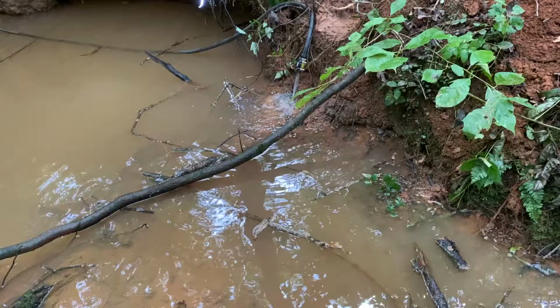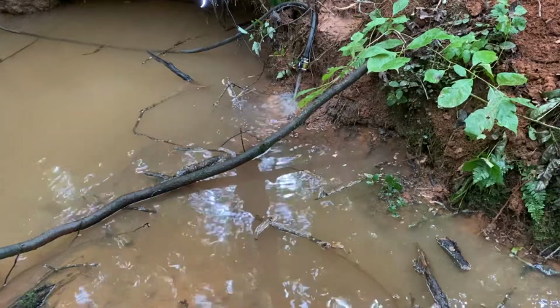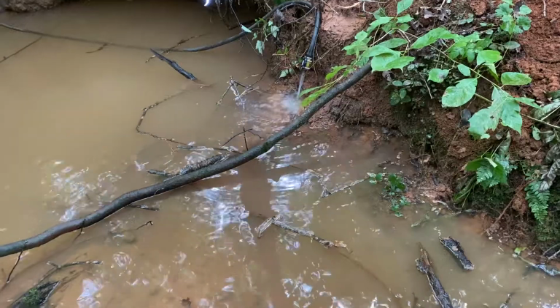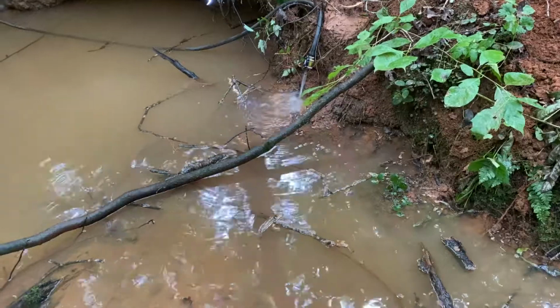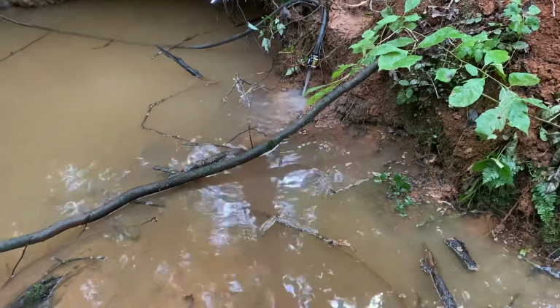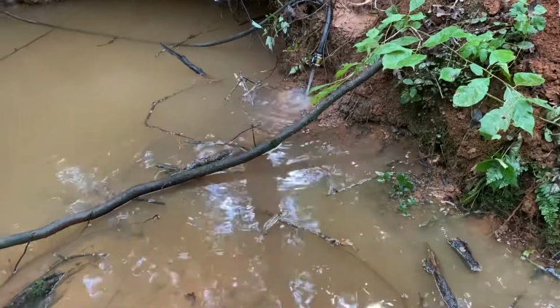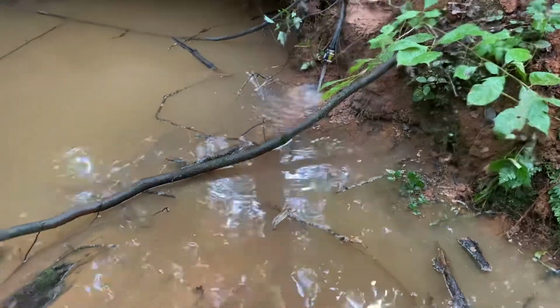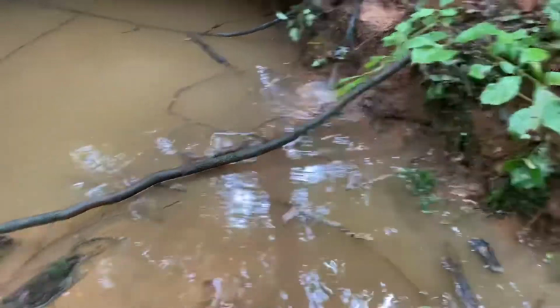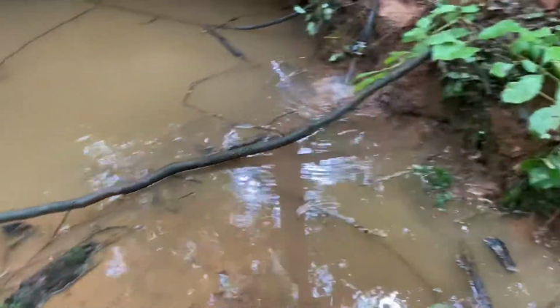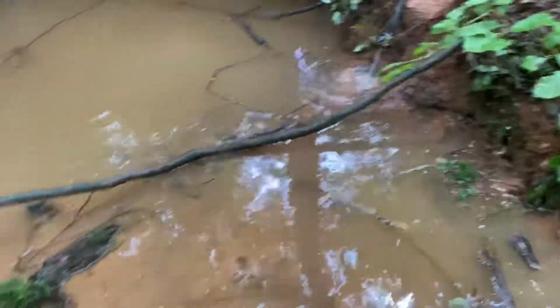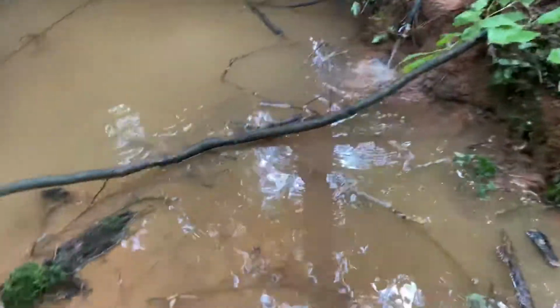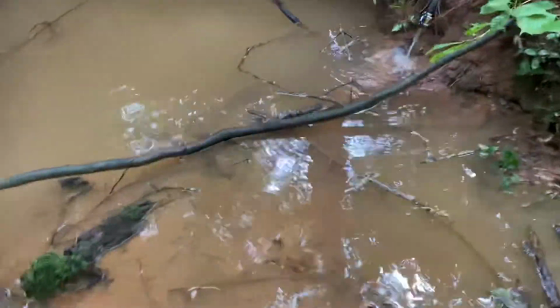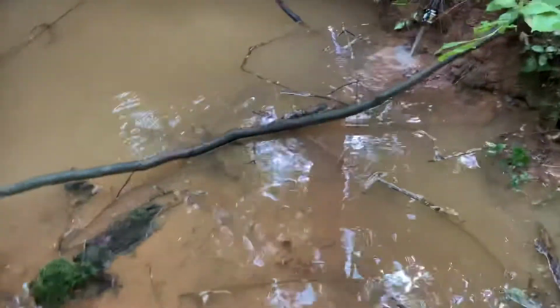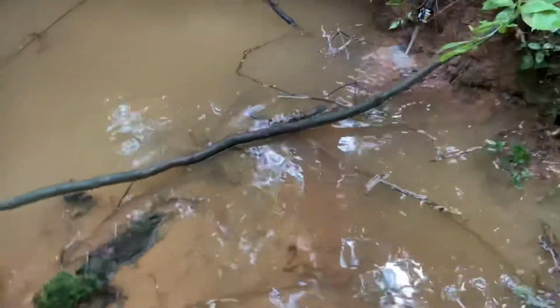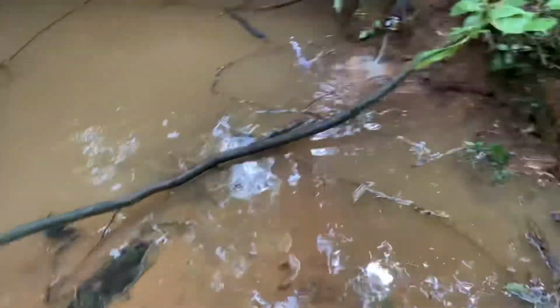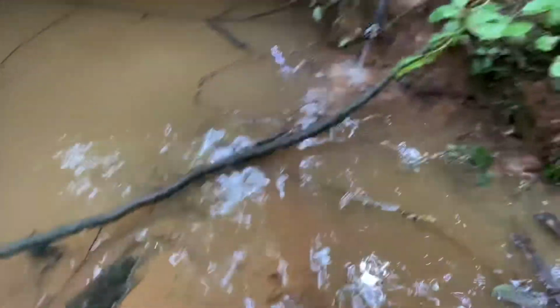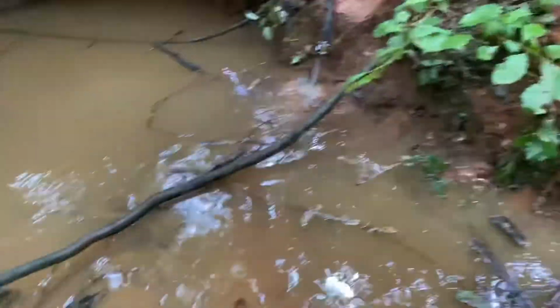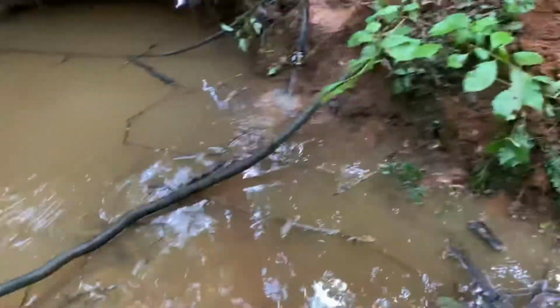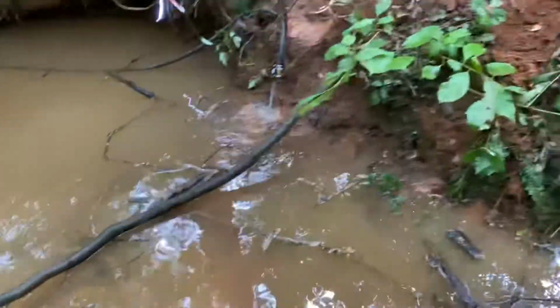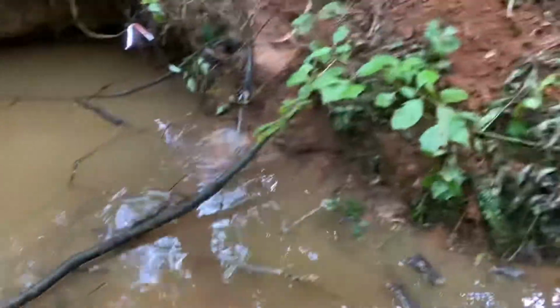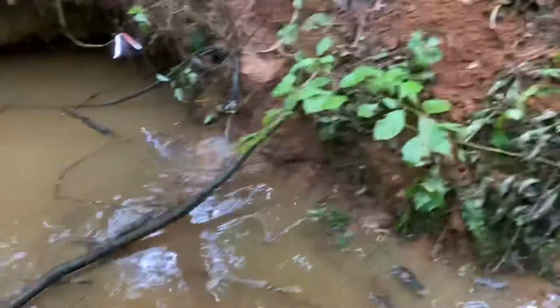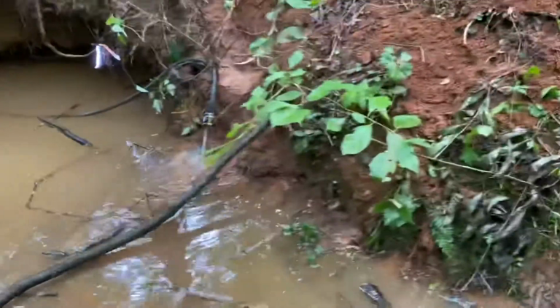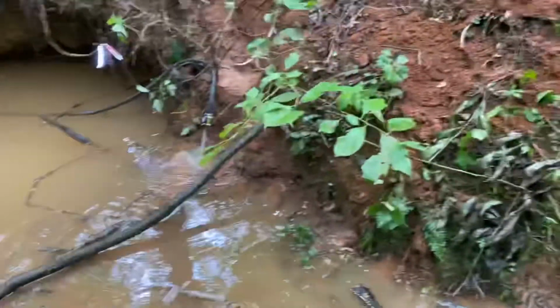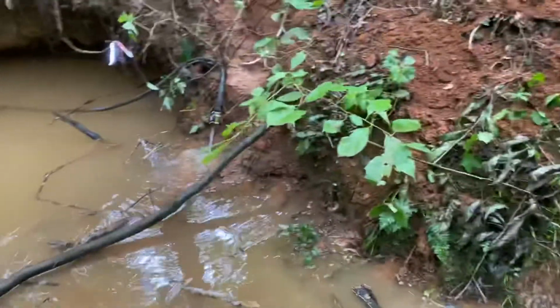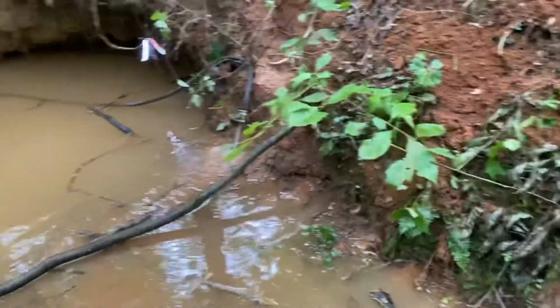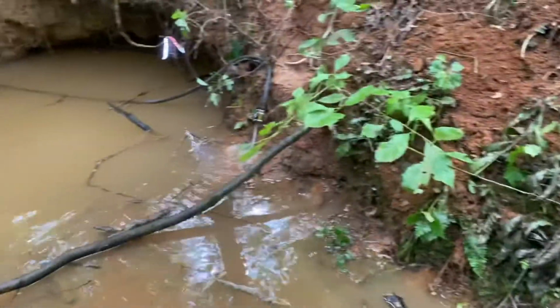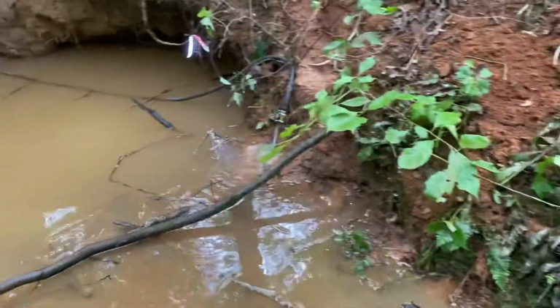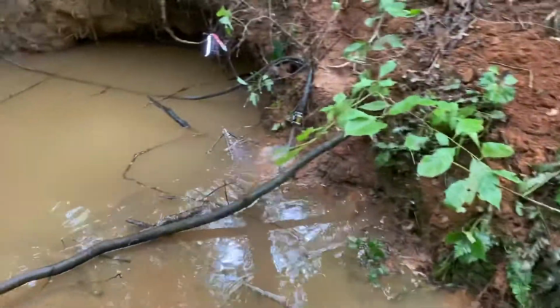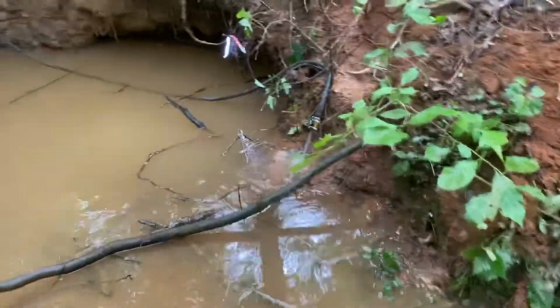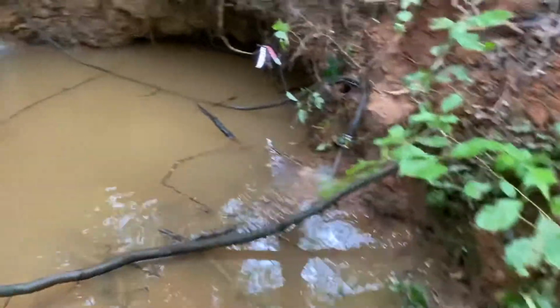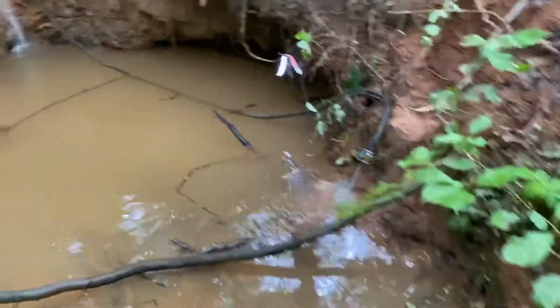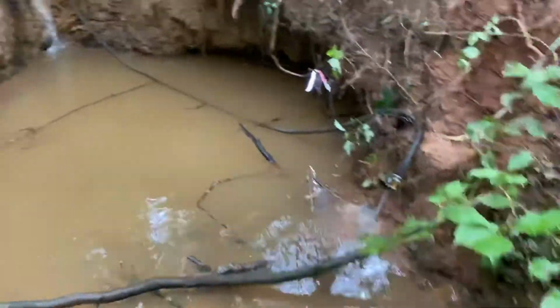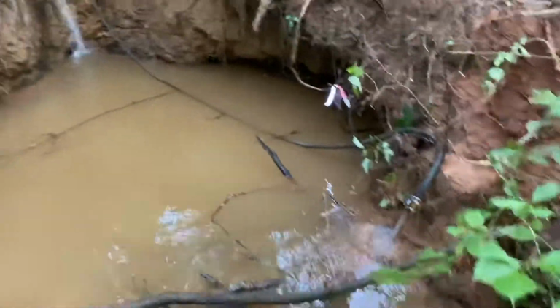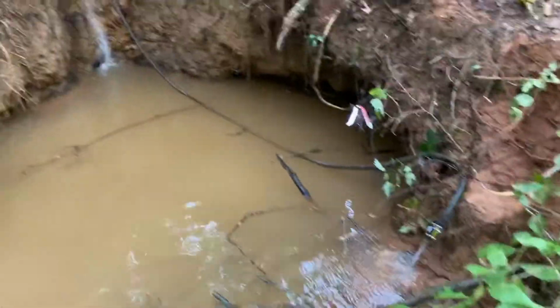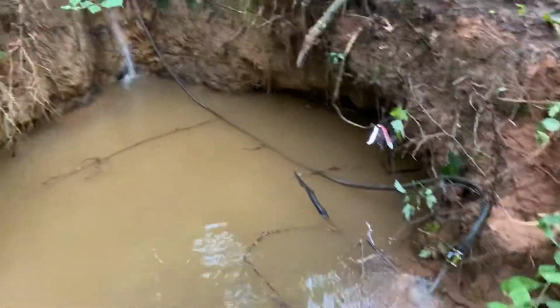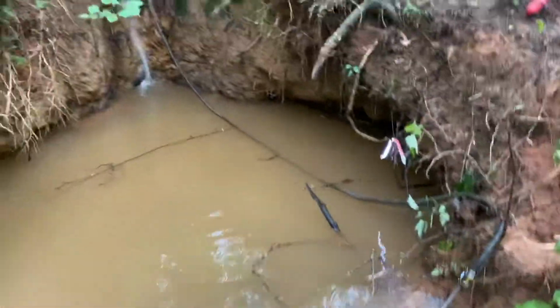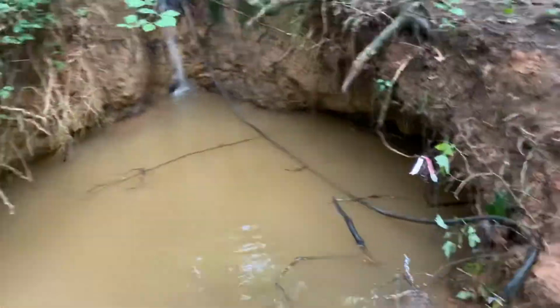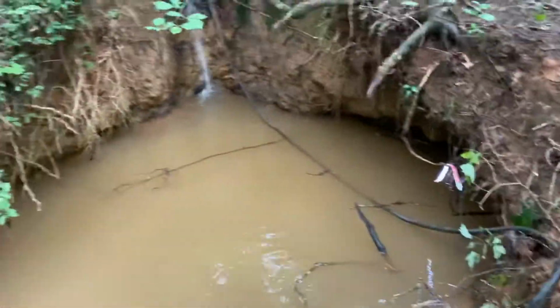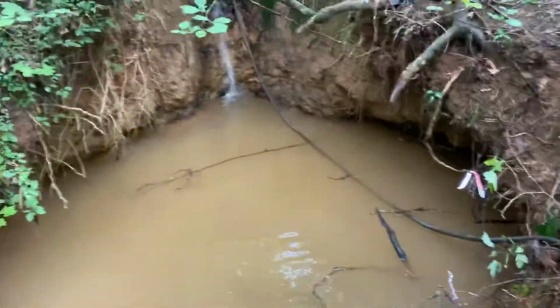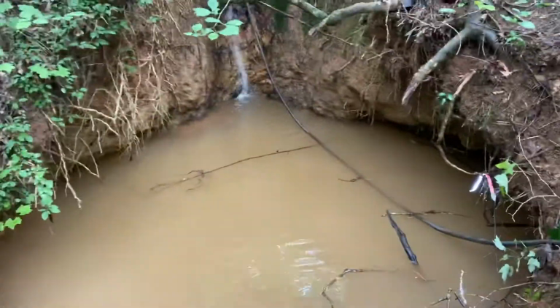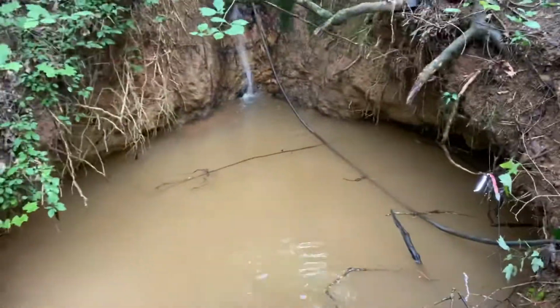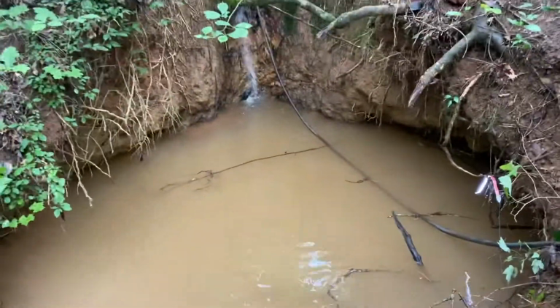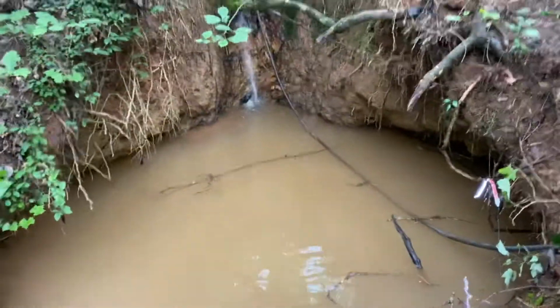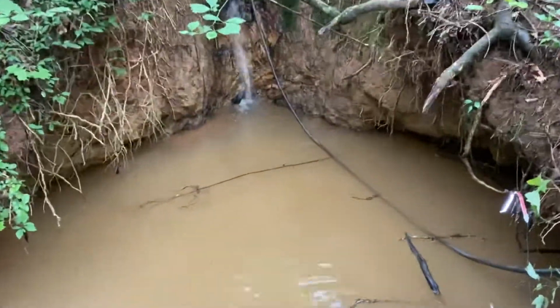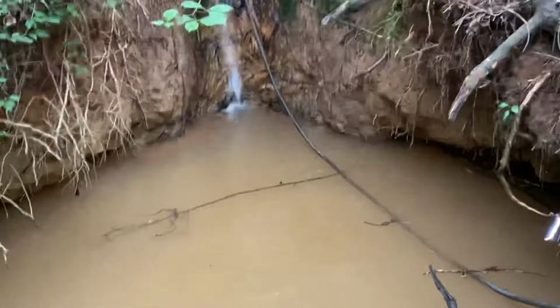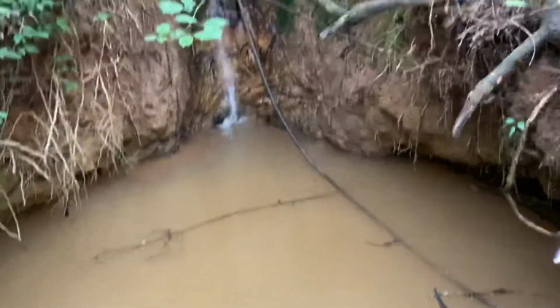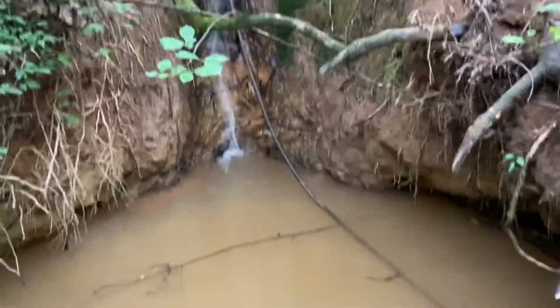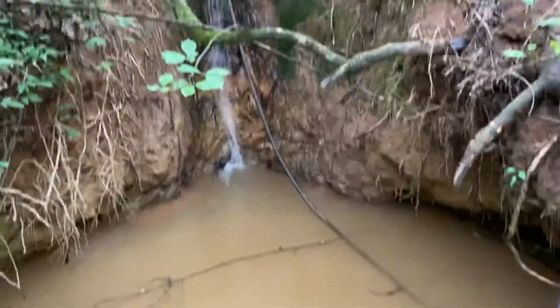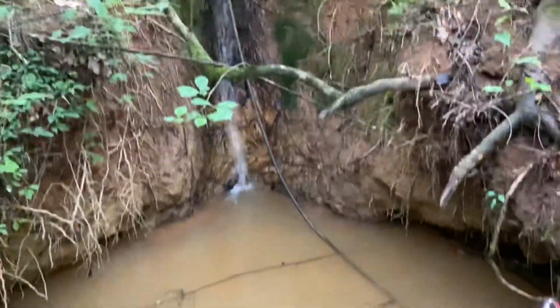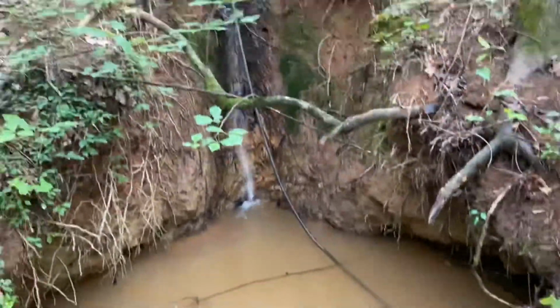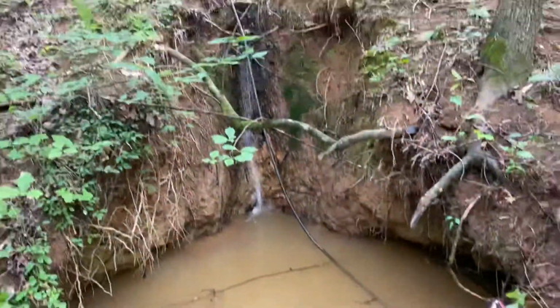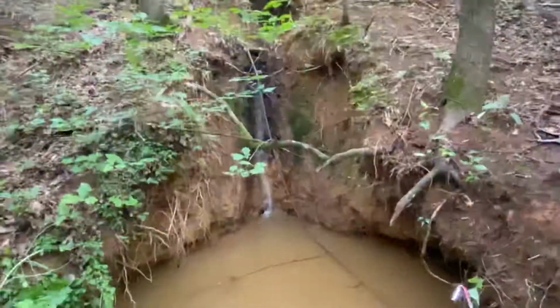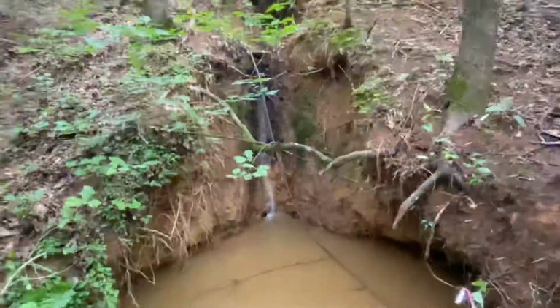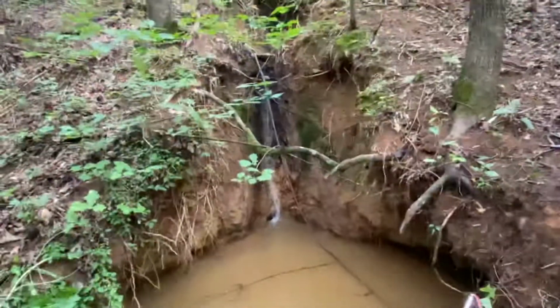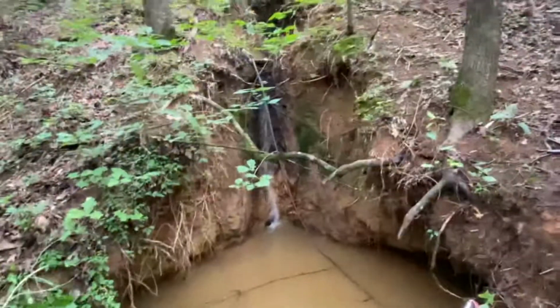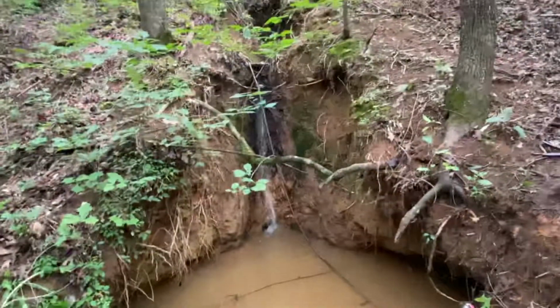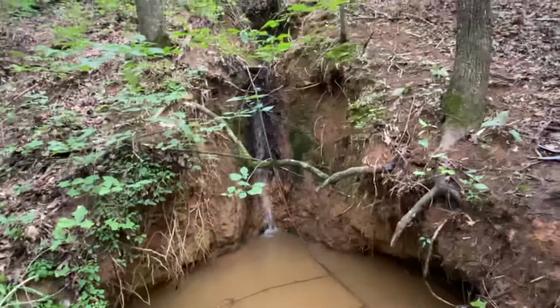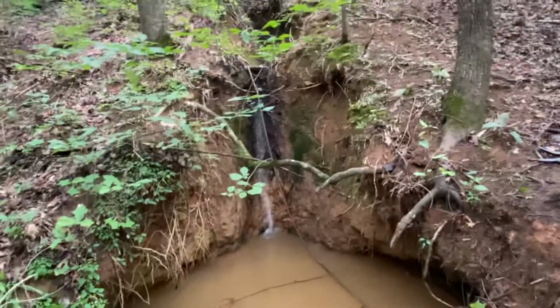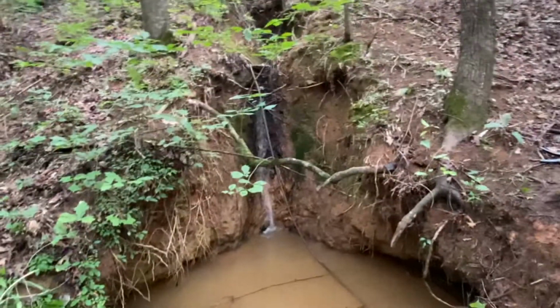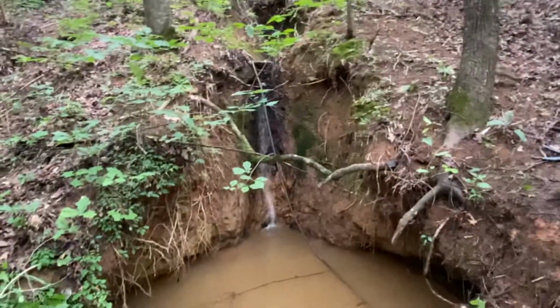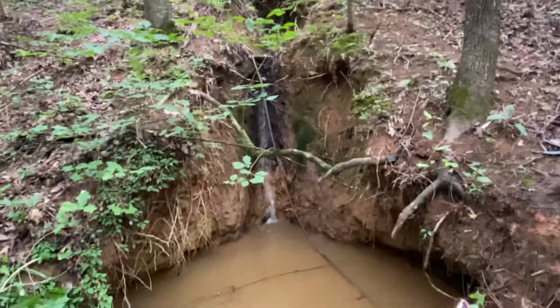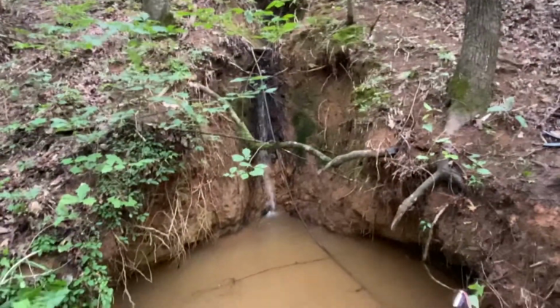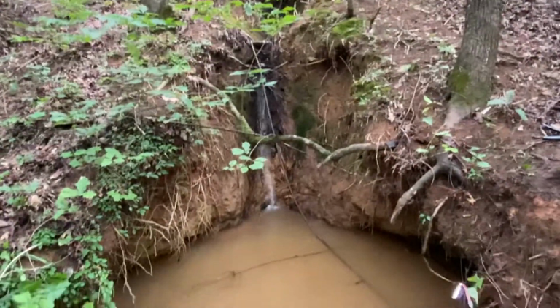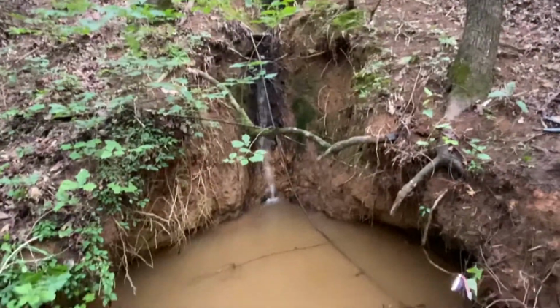Hey everyone, you're watching the Palmetto Outdoor Experience. We're out here at the Goldfish Pond - it's a natural spring-fed pond.